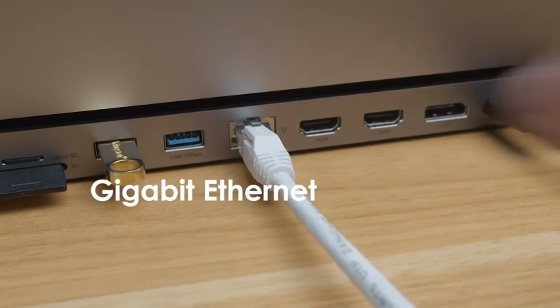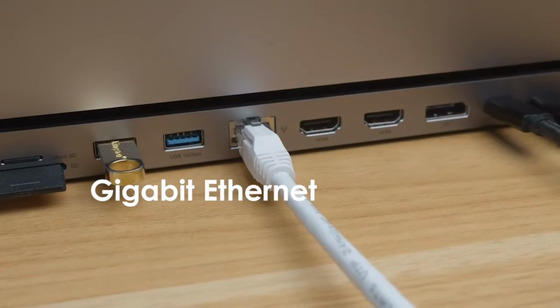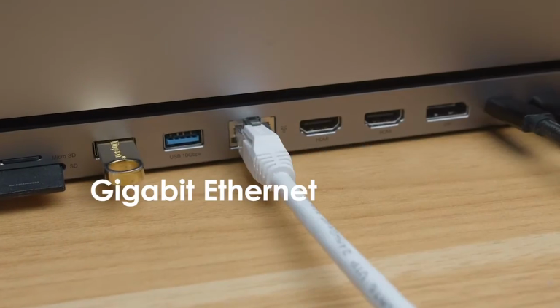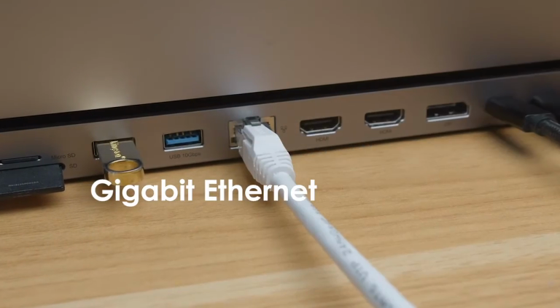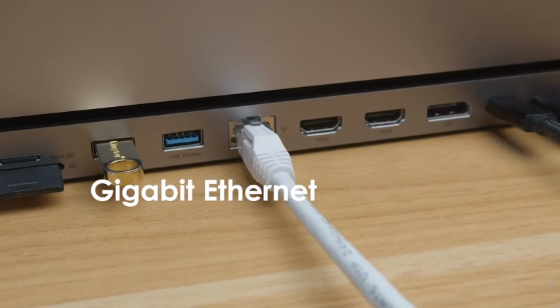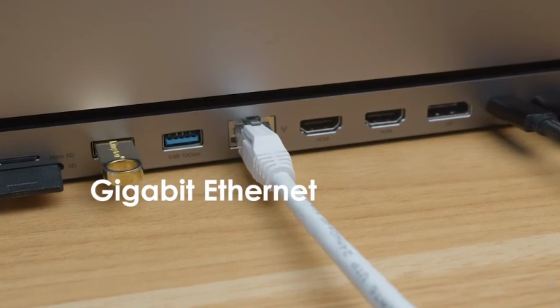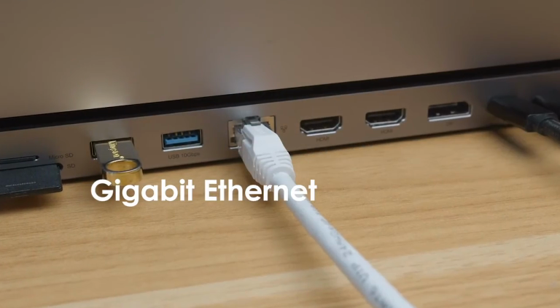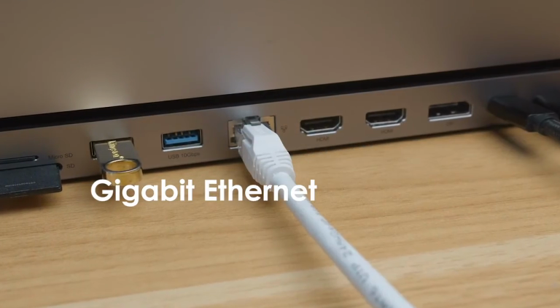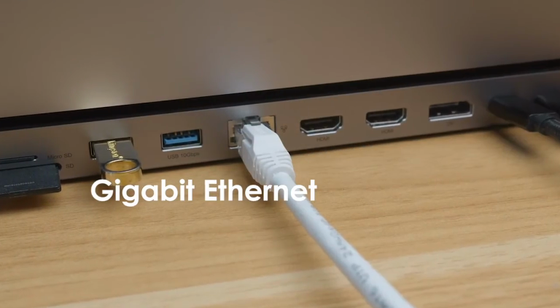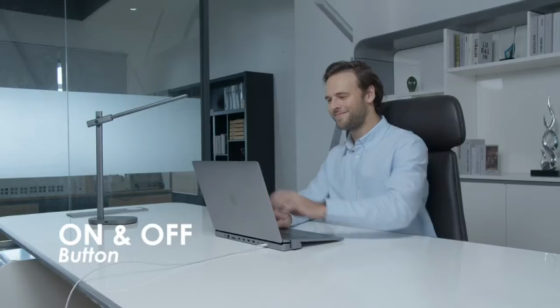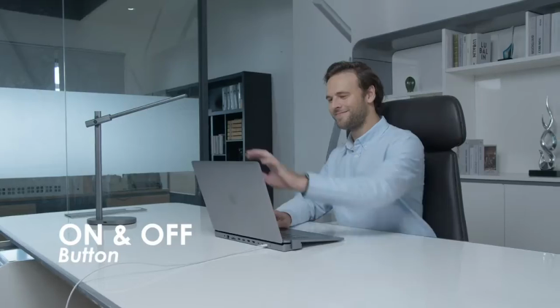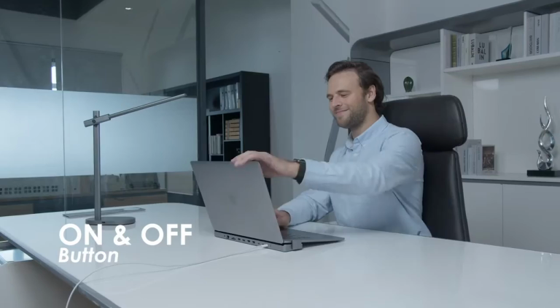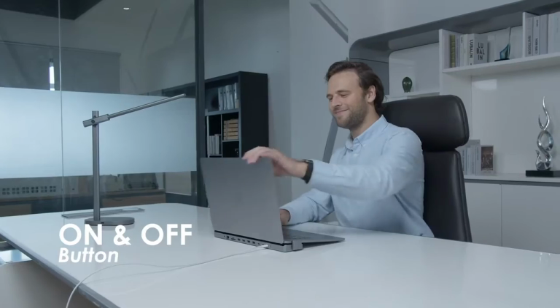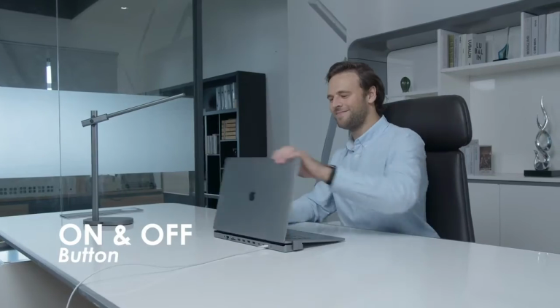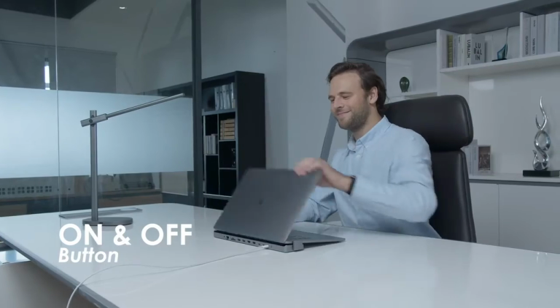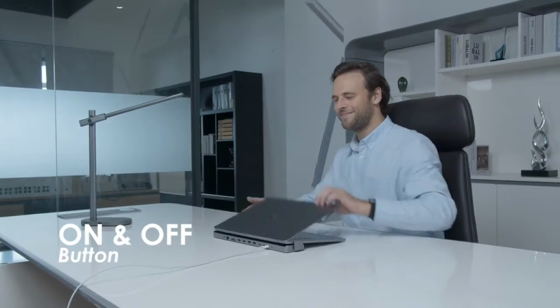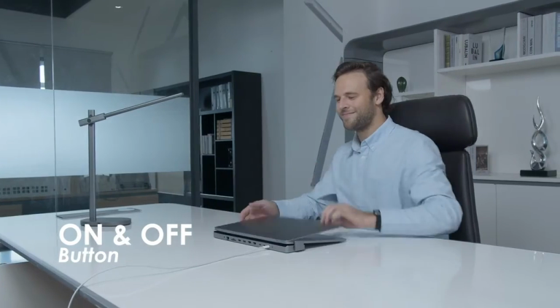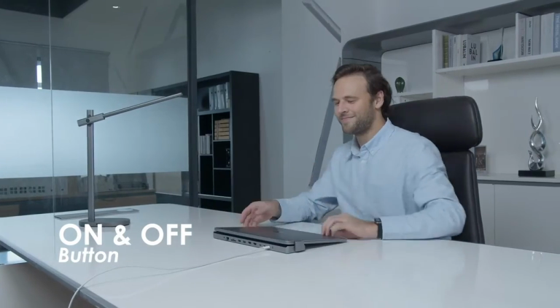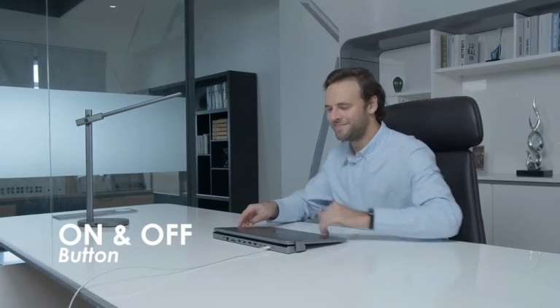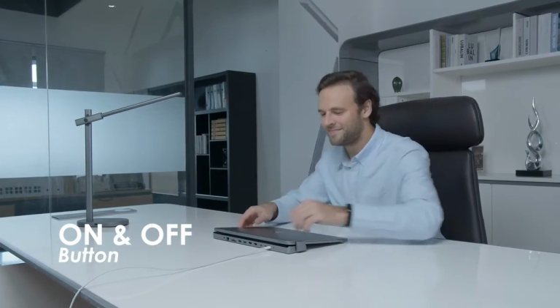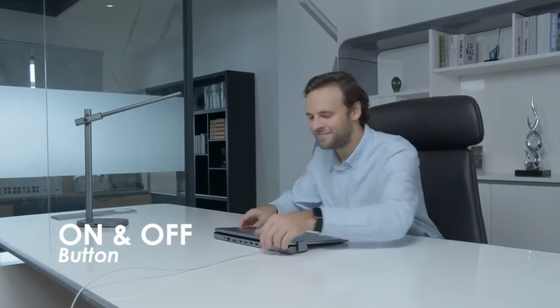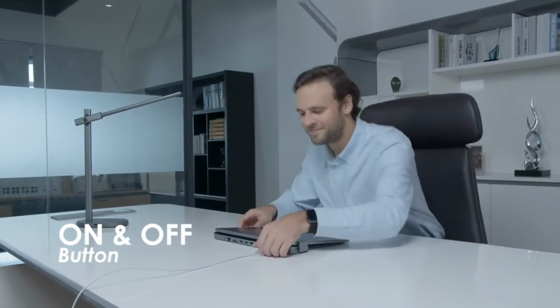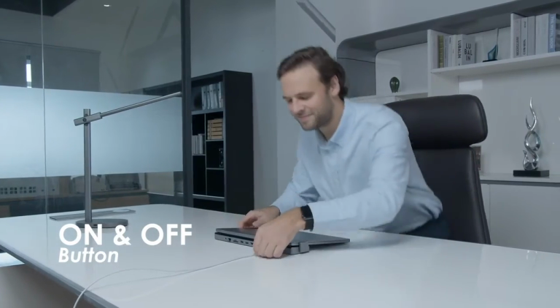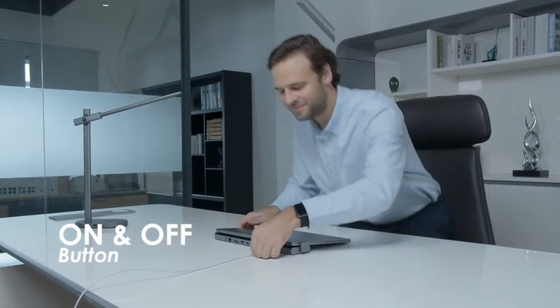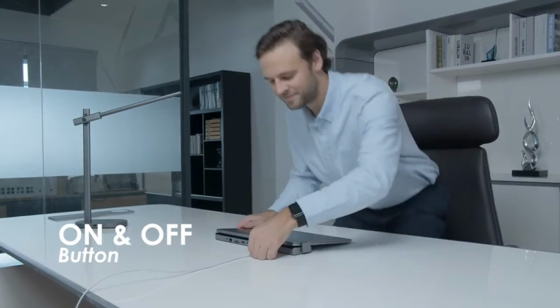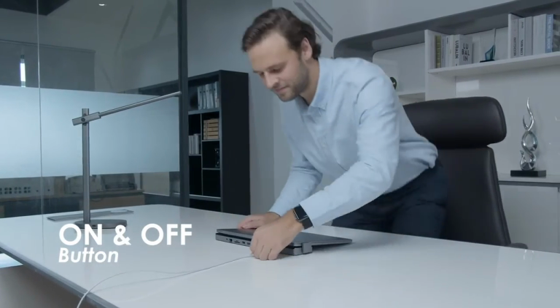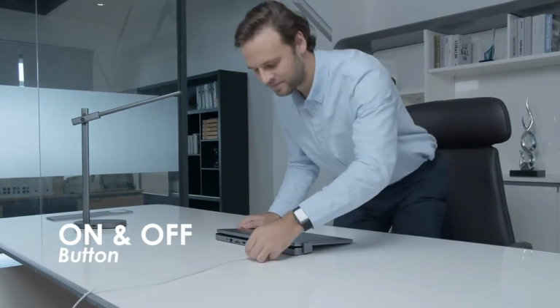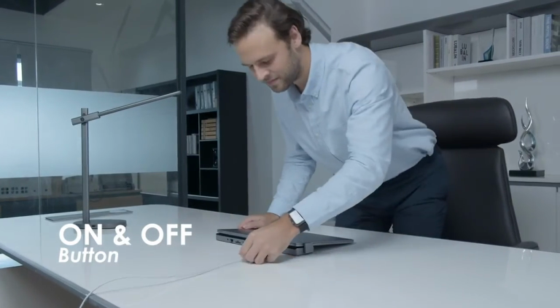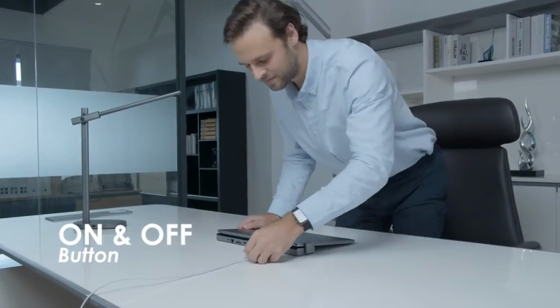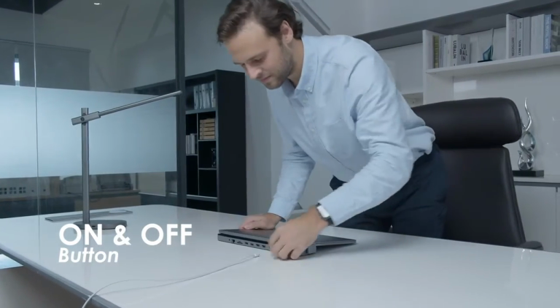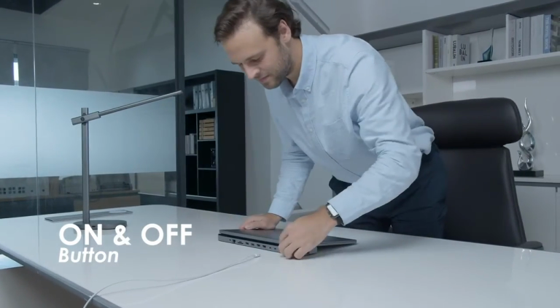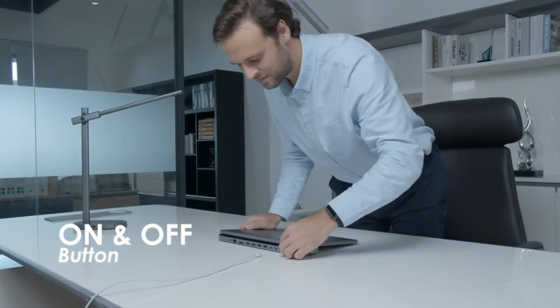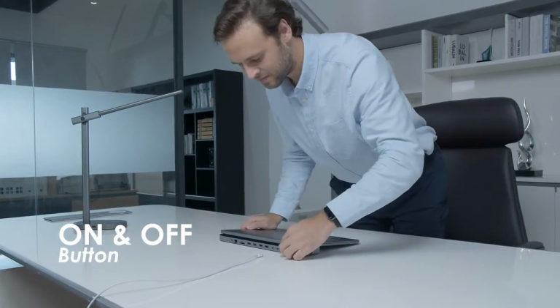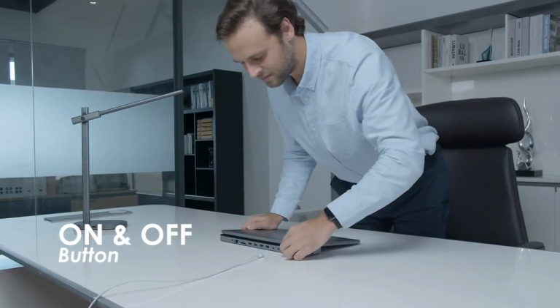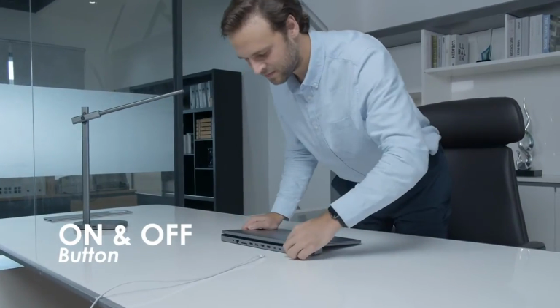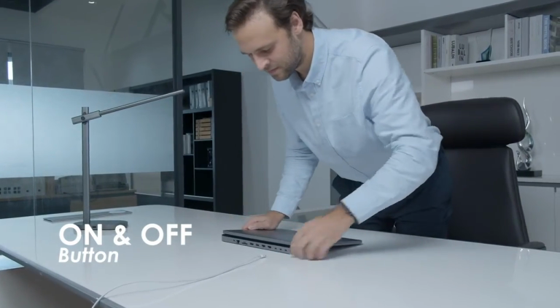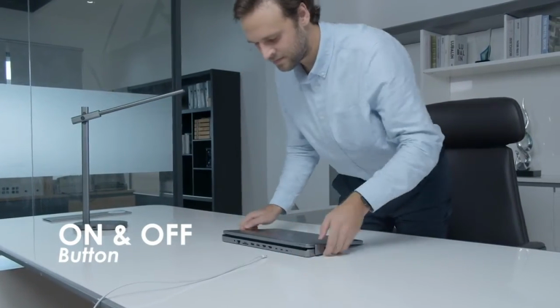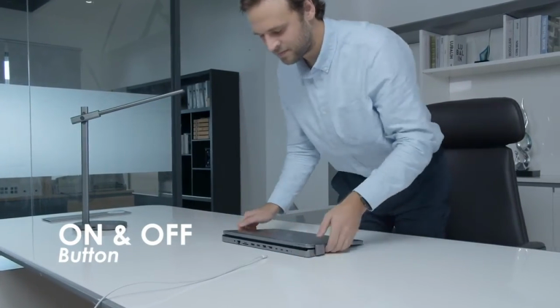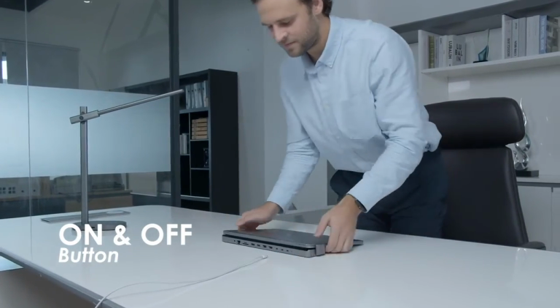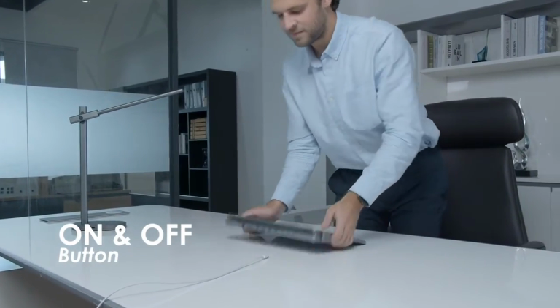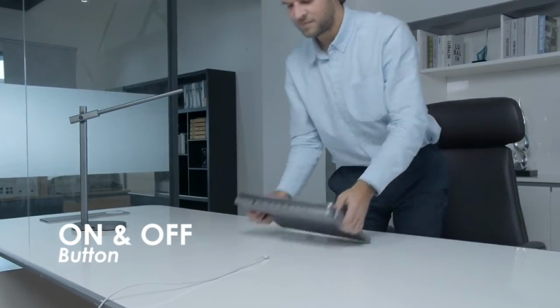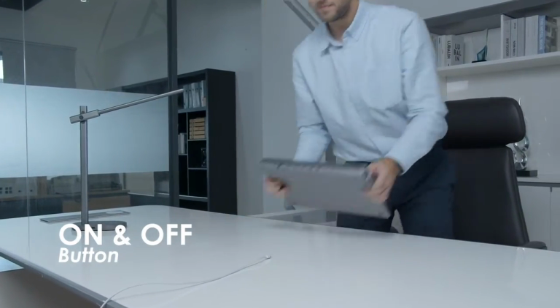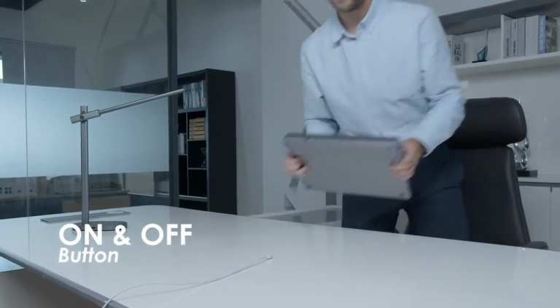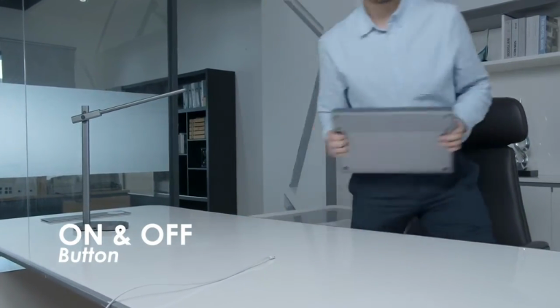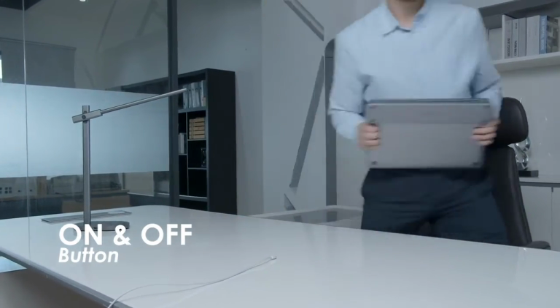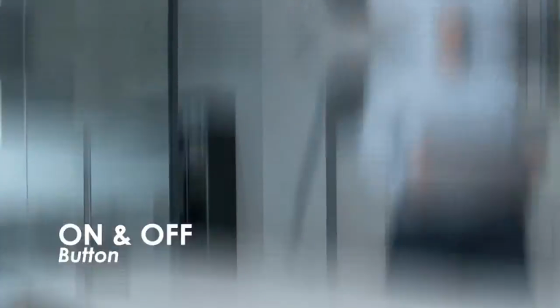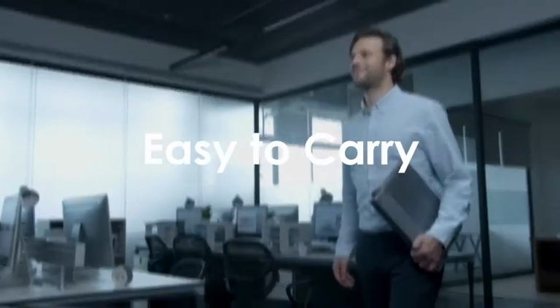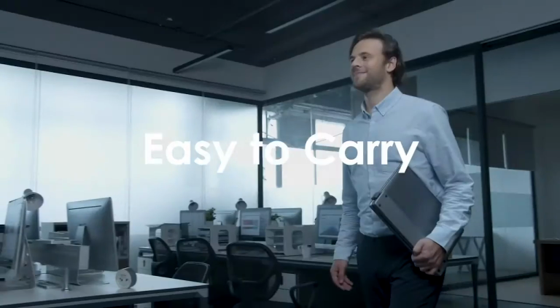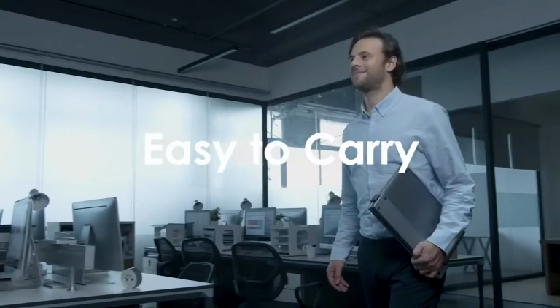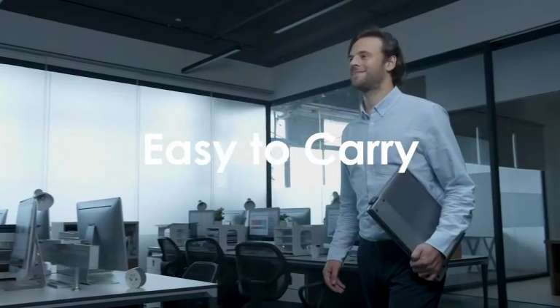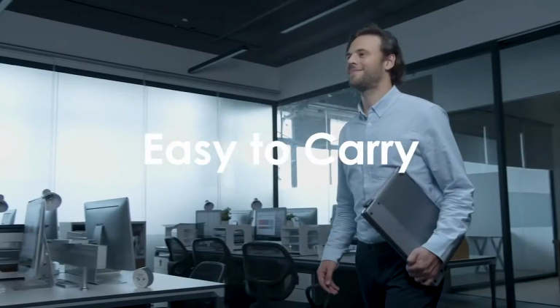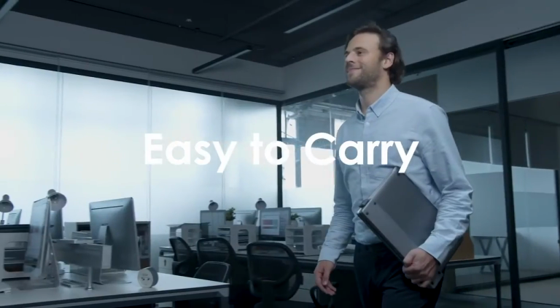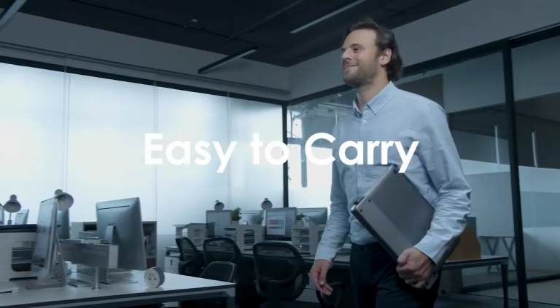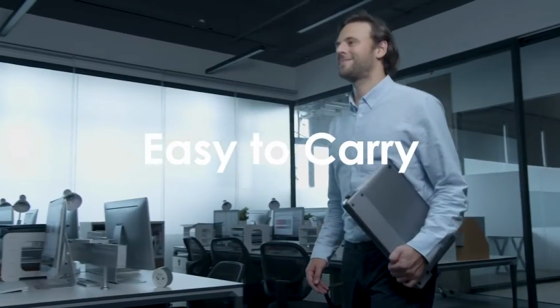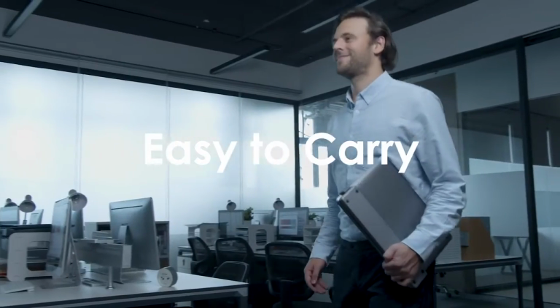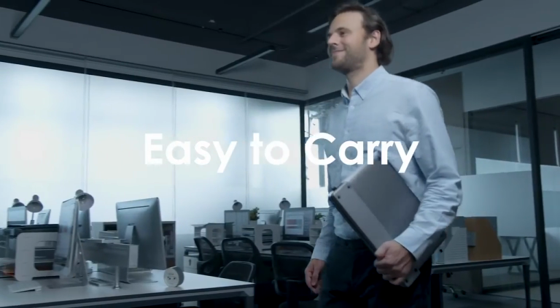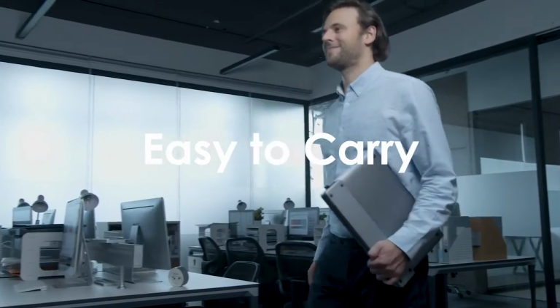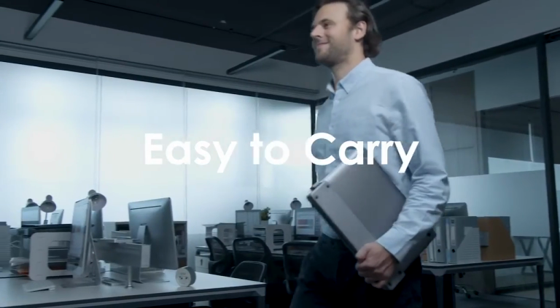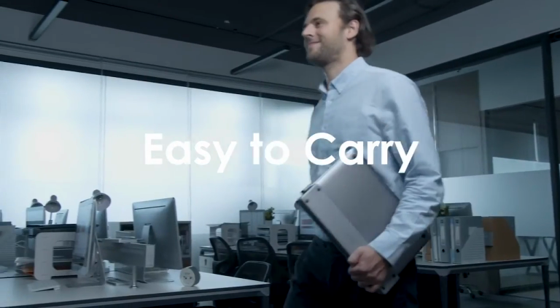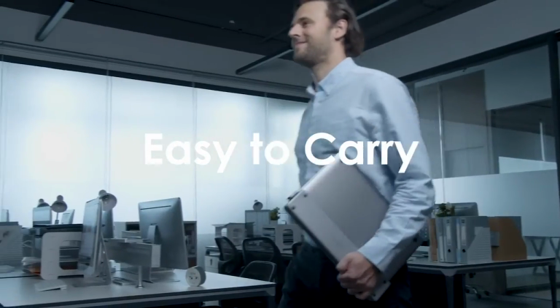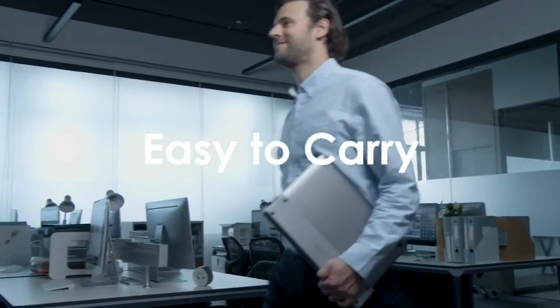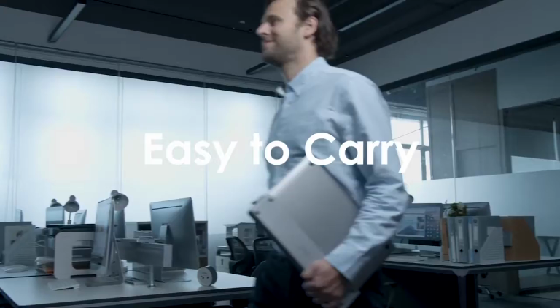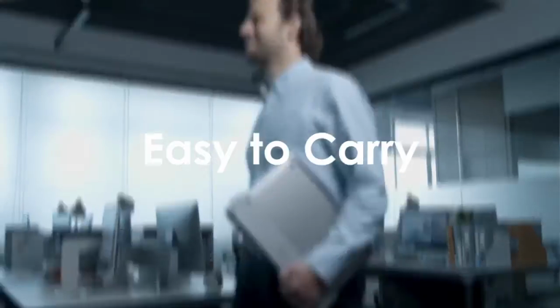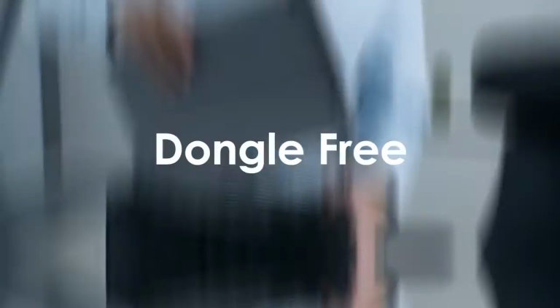You can also save your MacBook's battery with MagHub's on and off button. Surely no devices will ever get left behind.